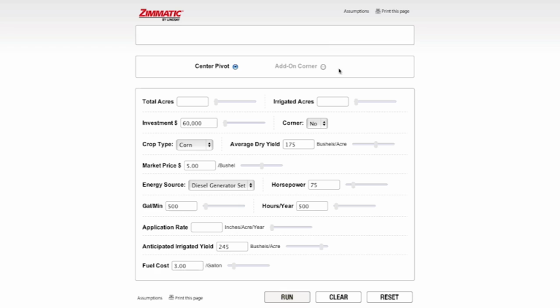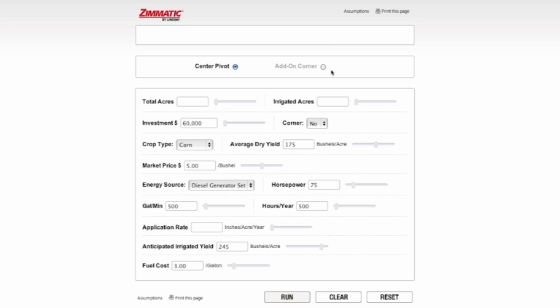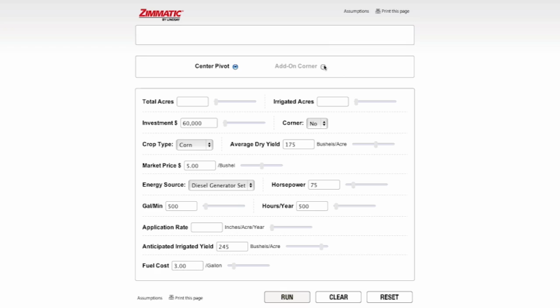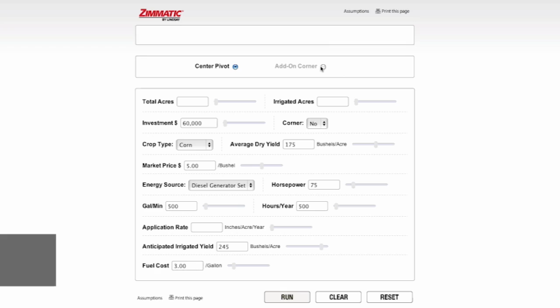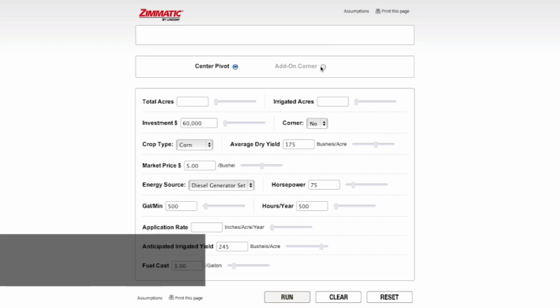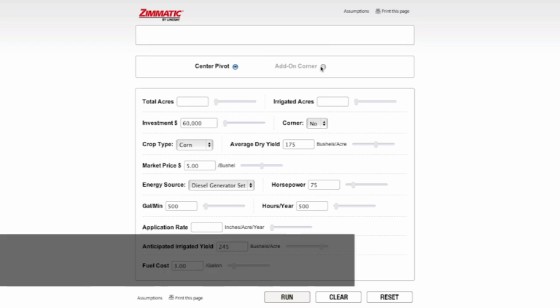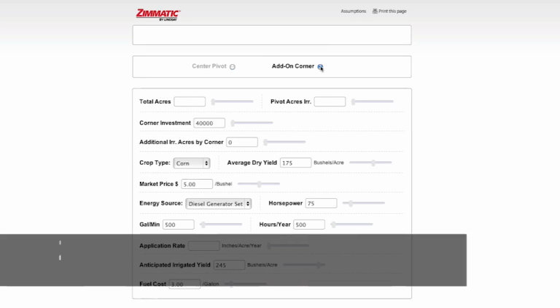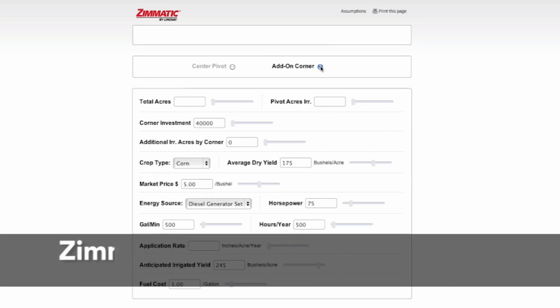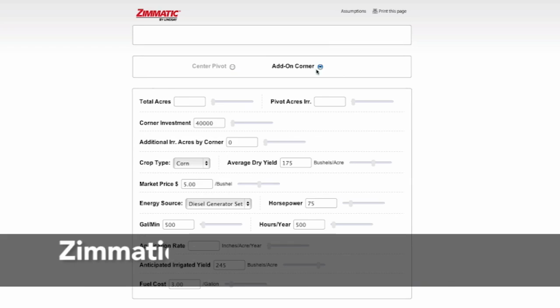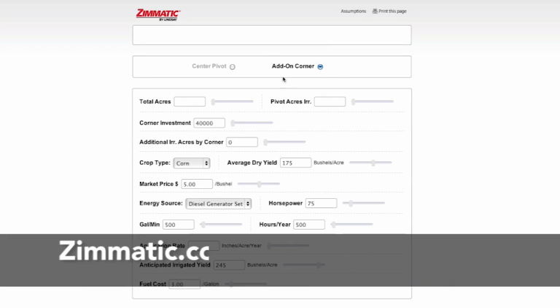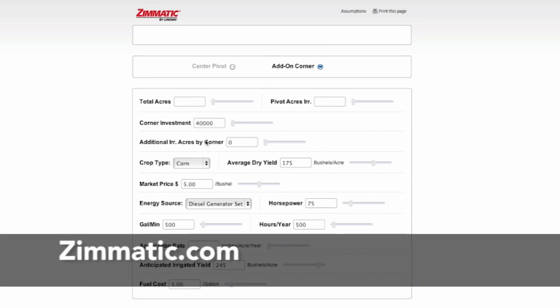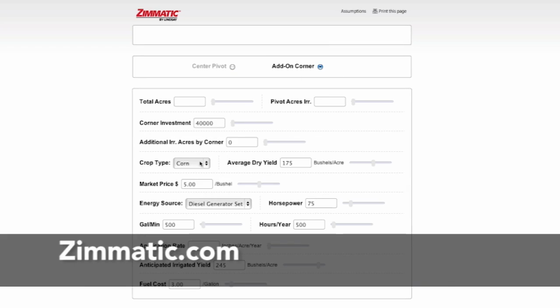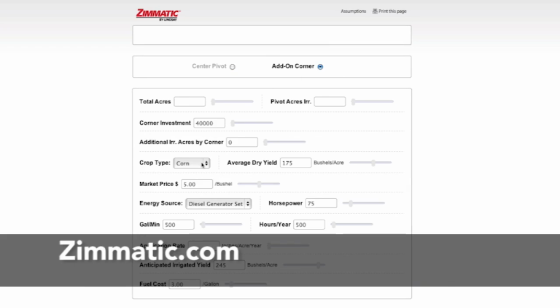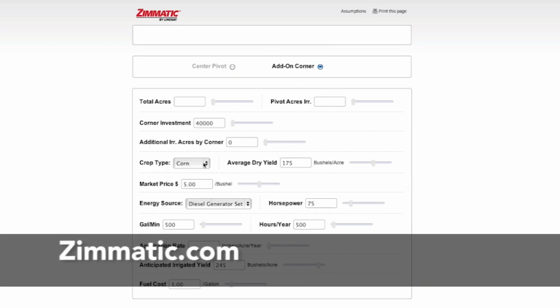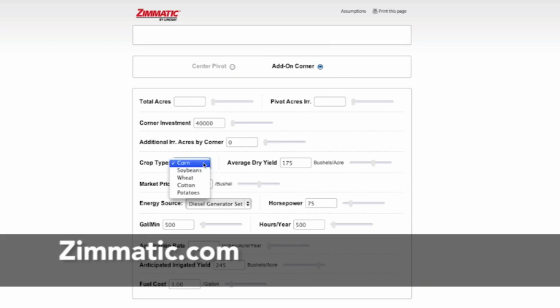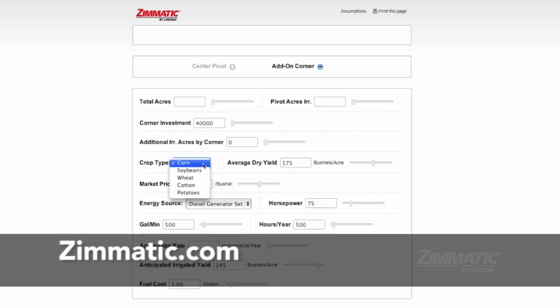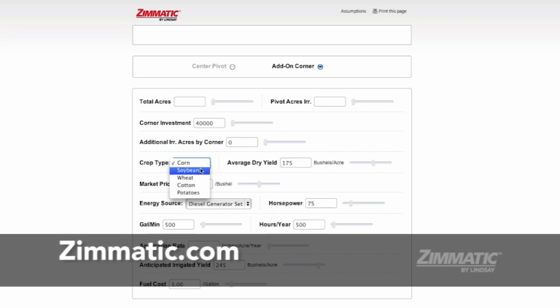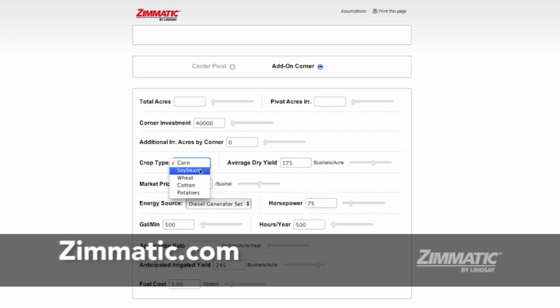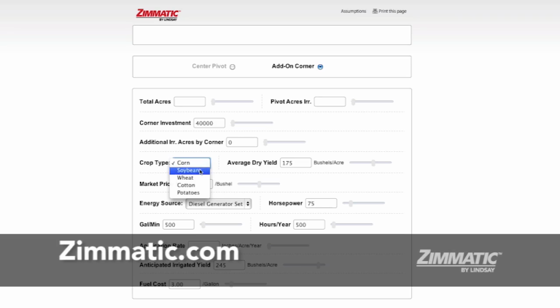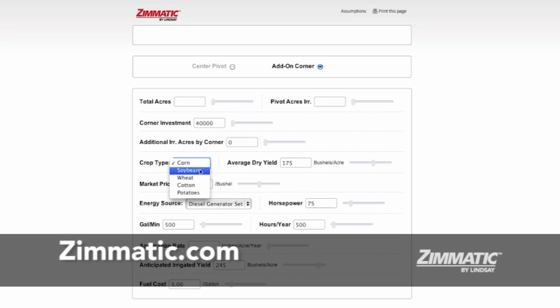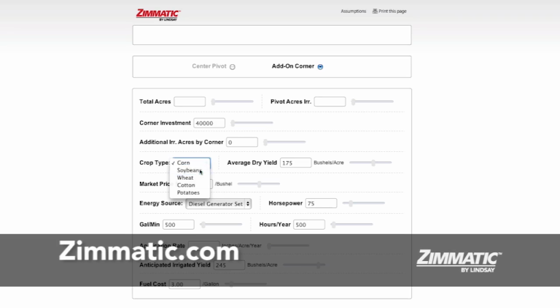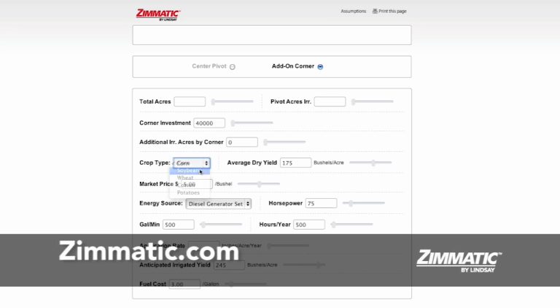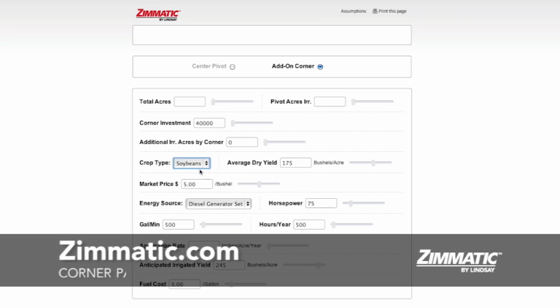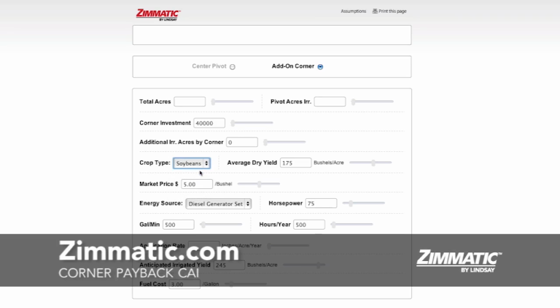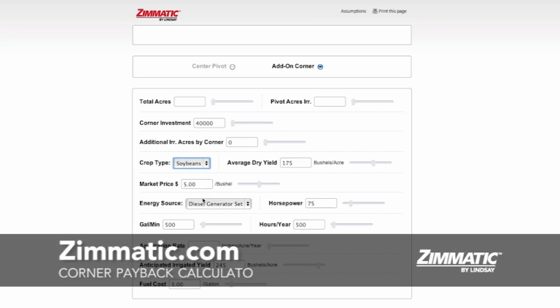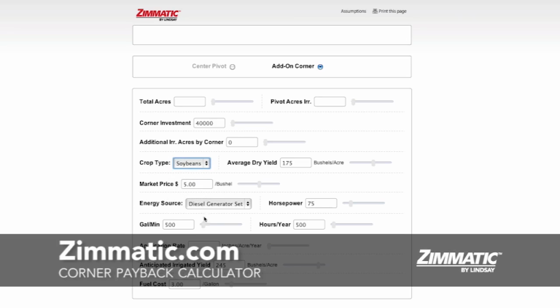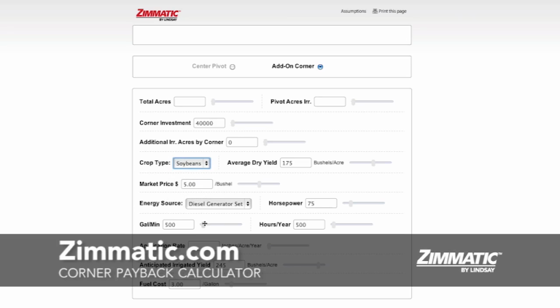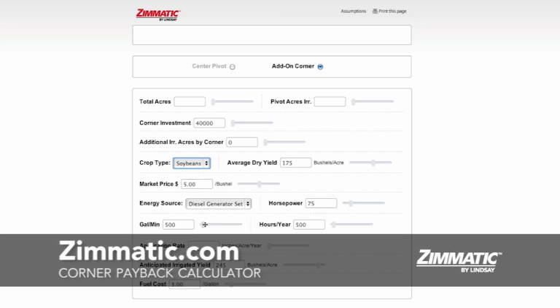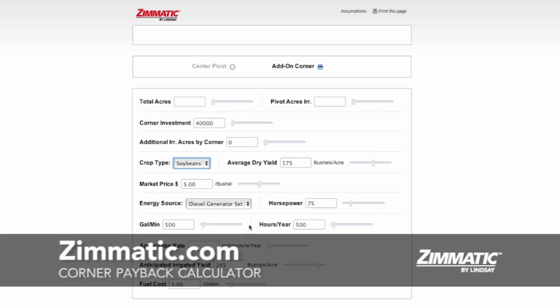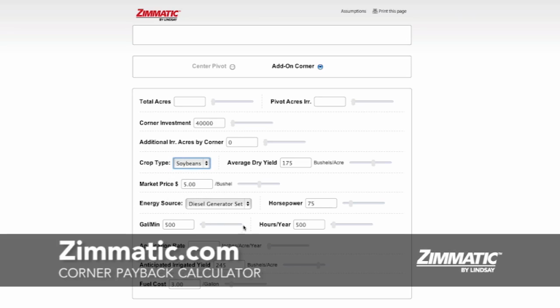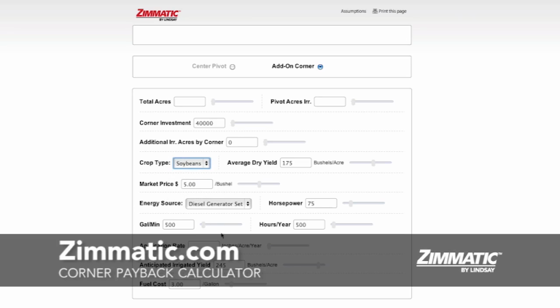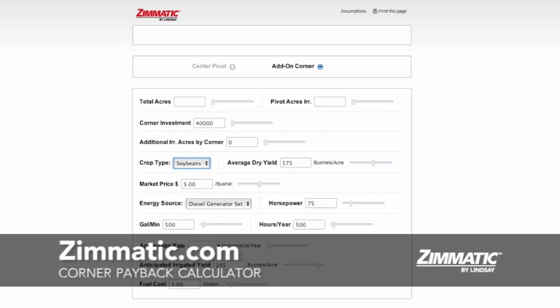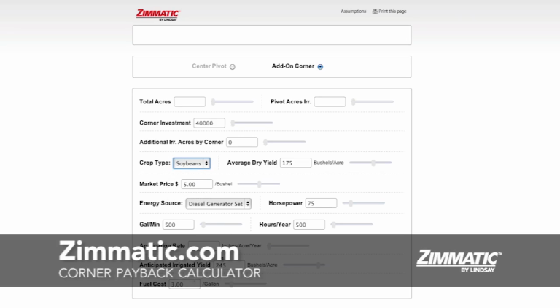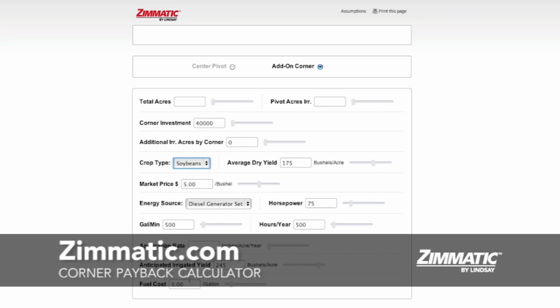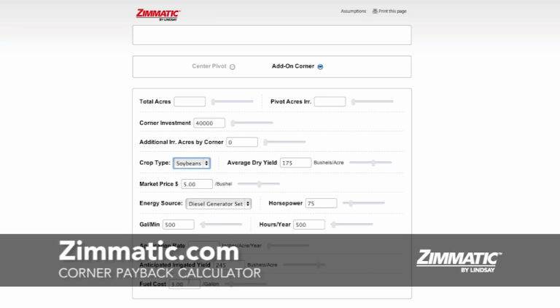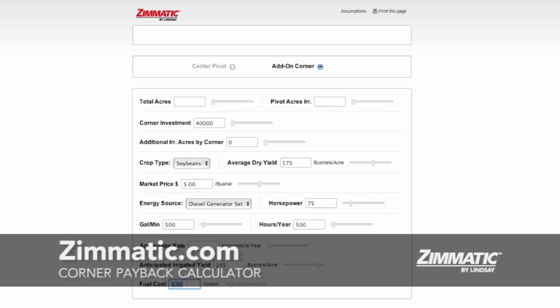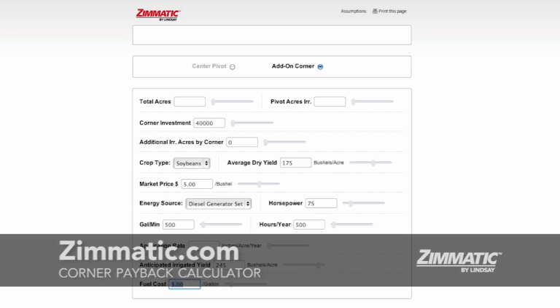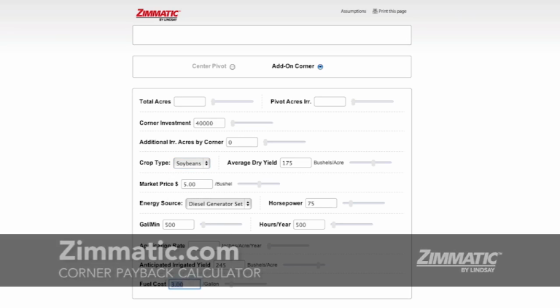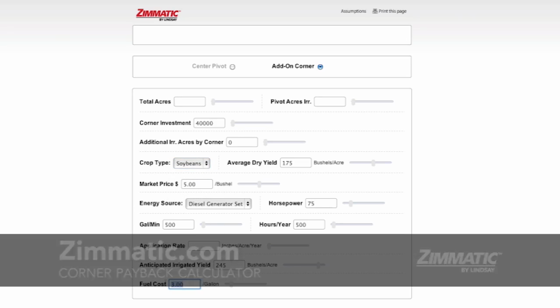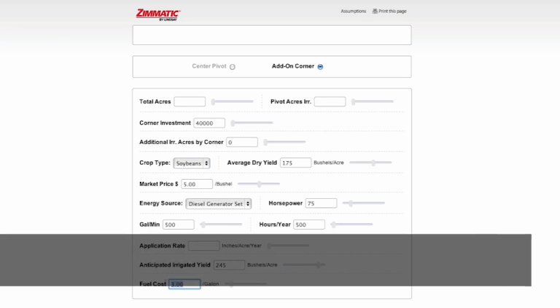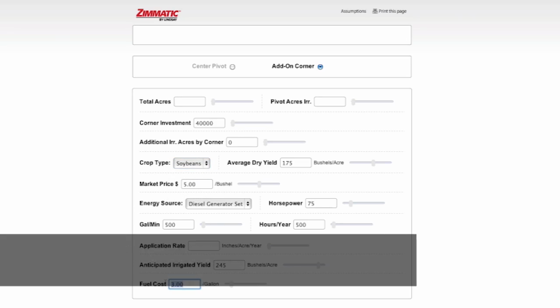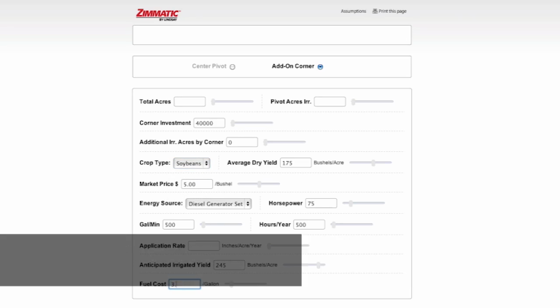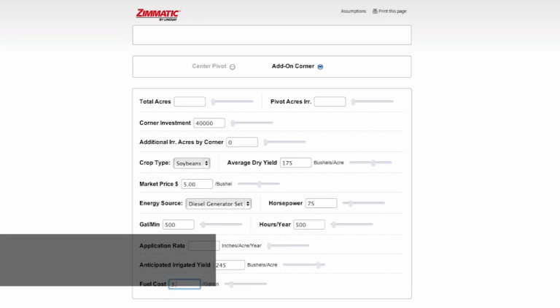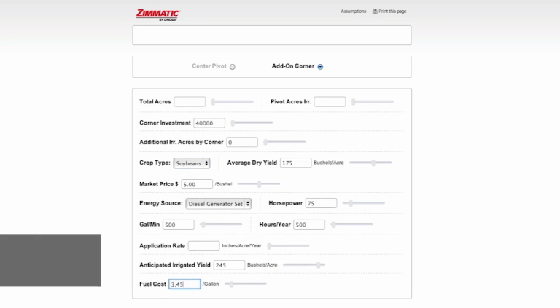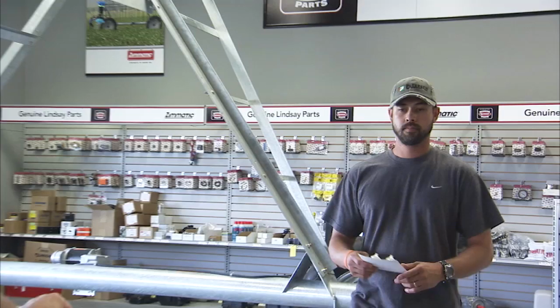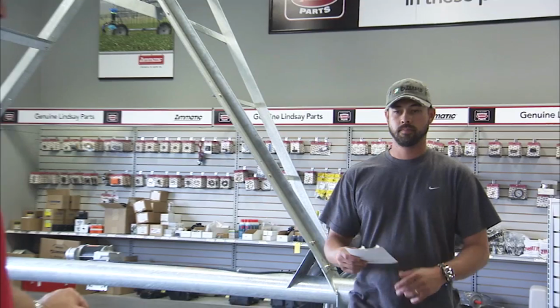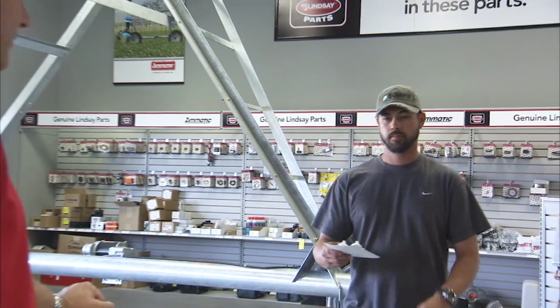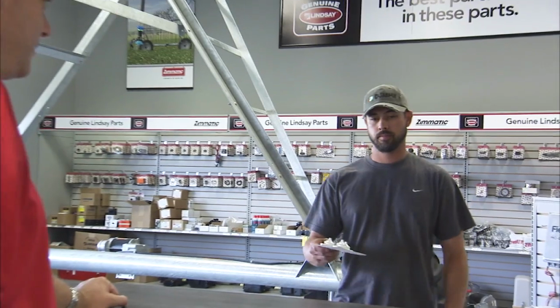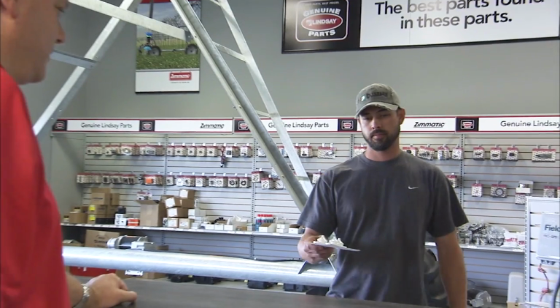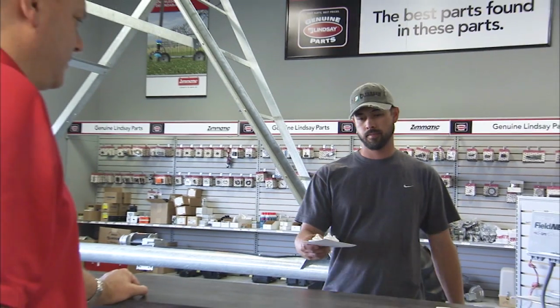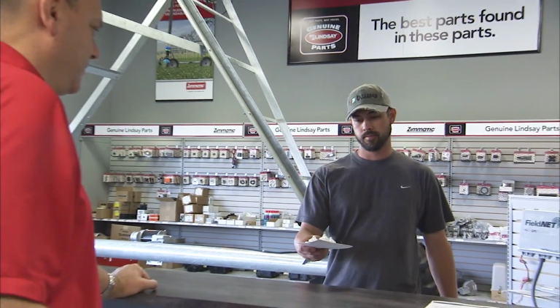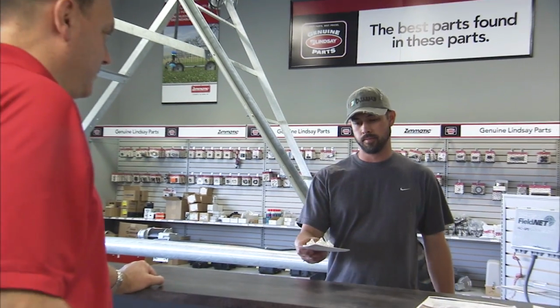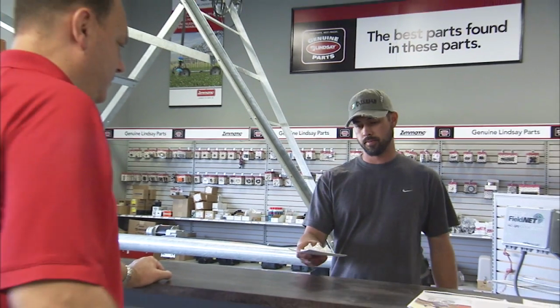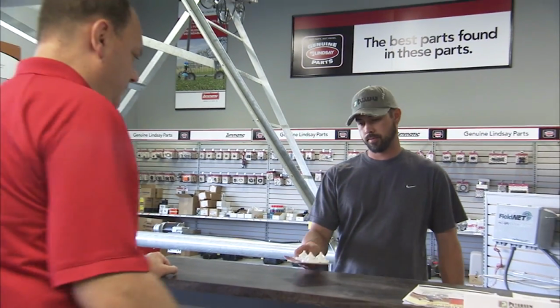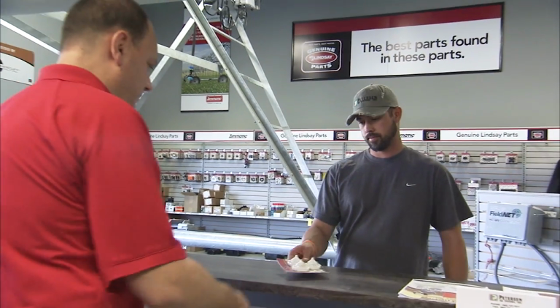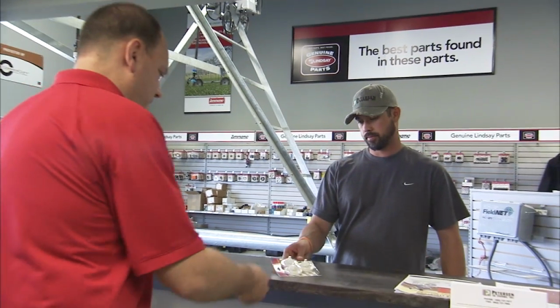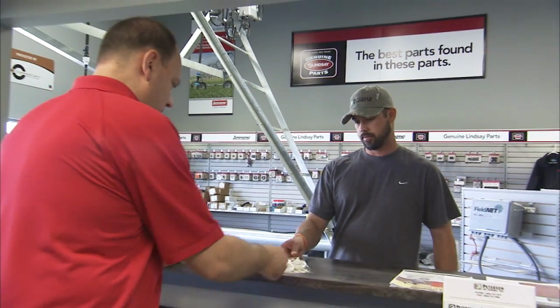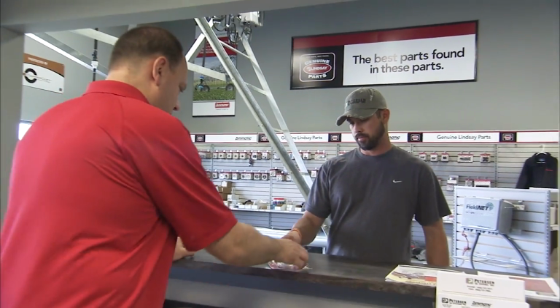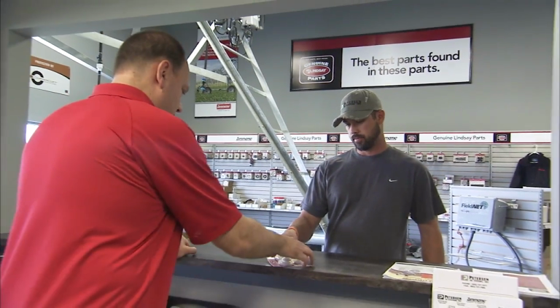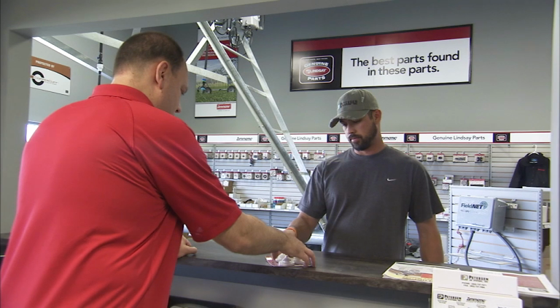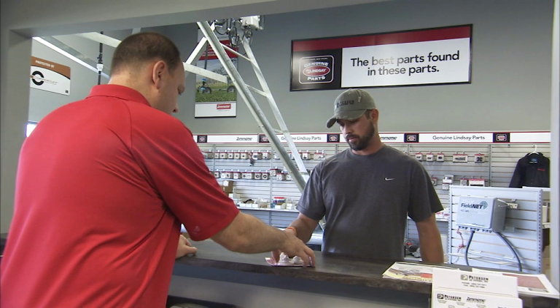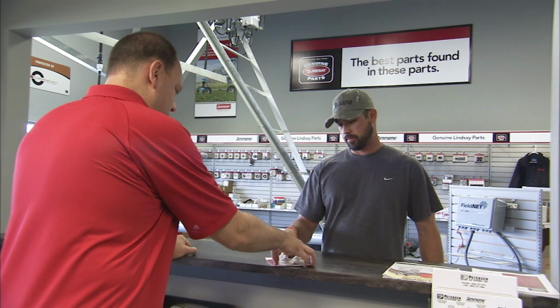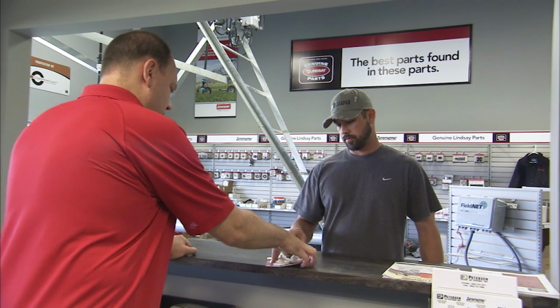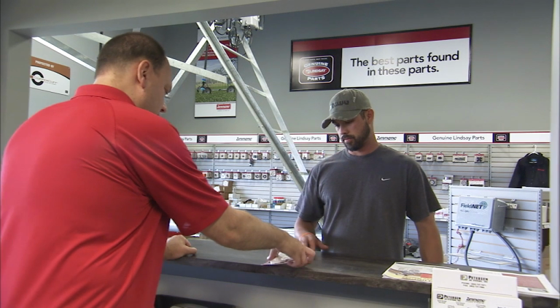Visit Zimmatic.com to utilize our corner payback calculator, or visit your Lindsay dealer to learn more.